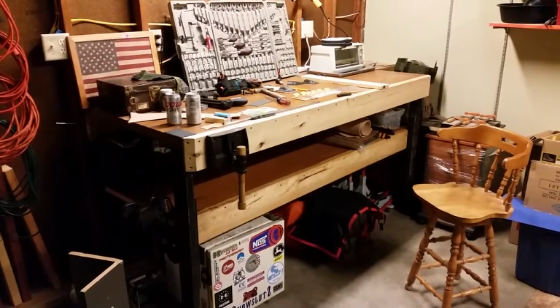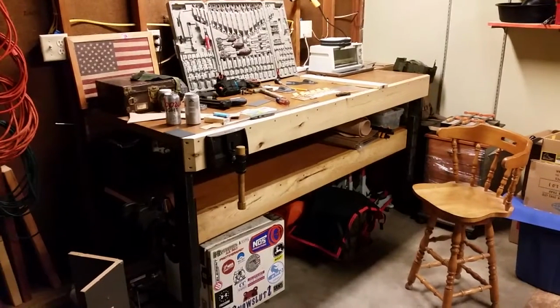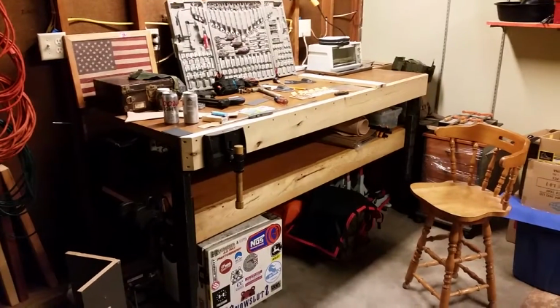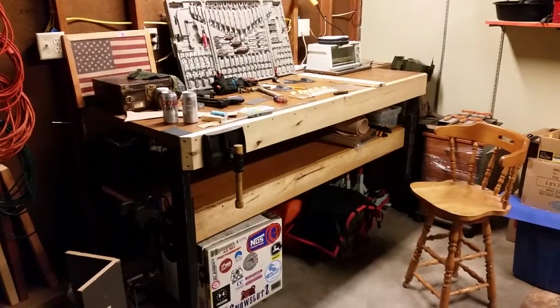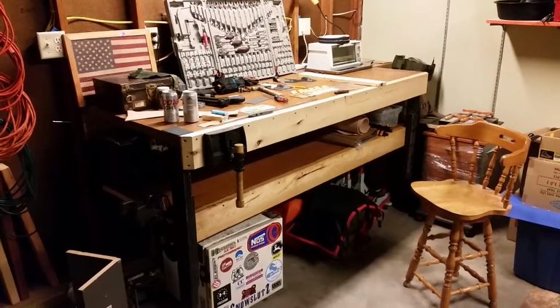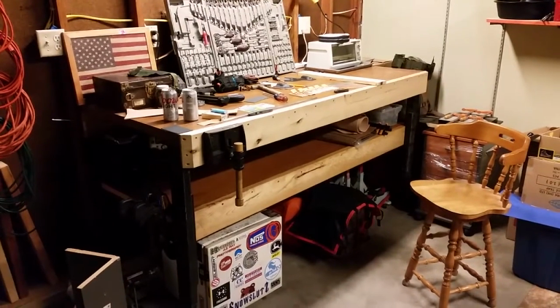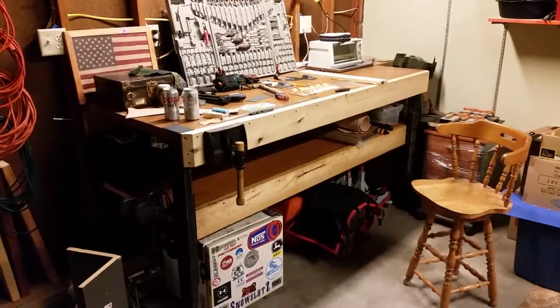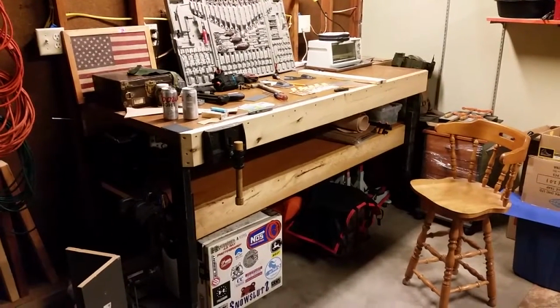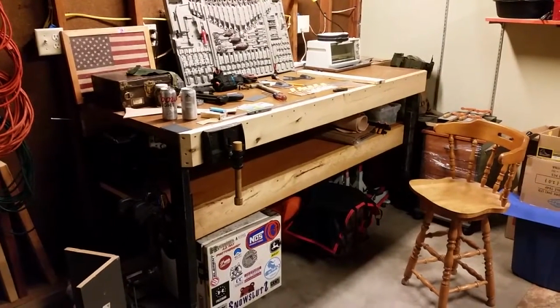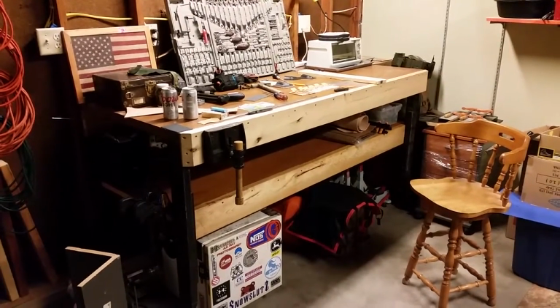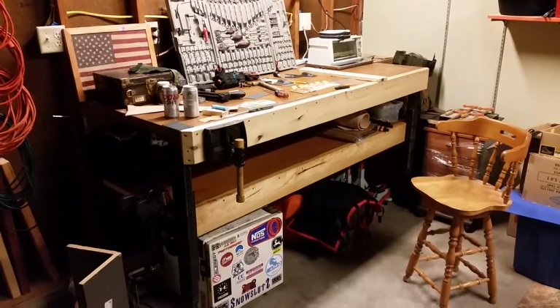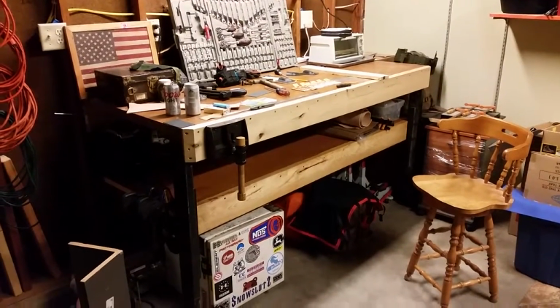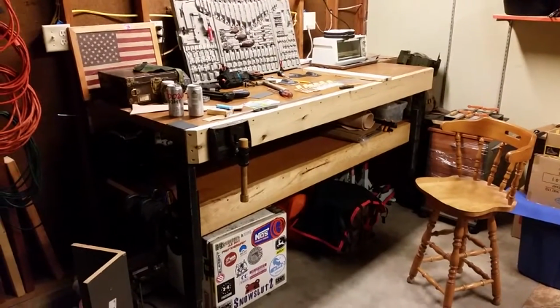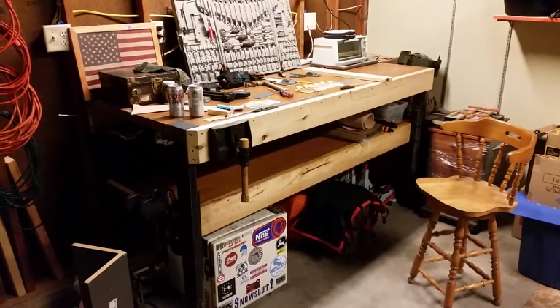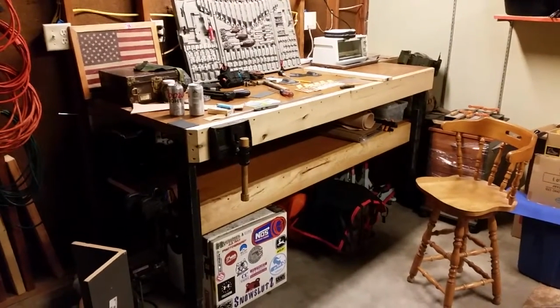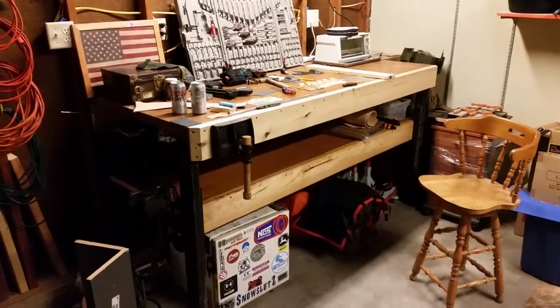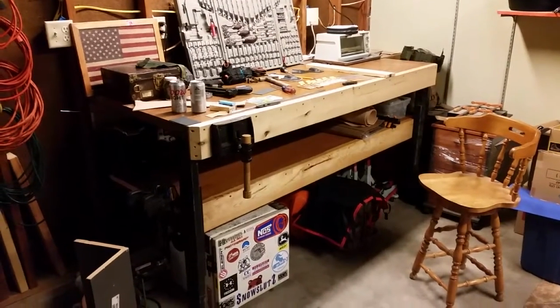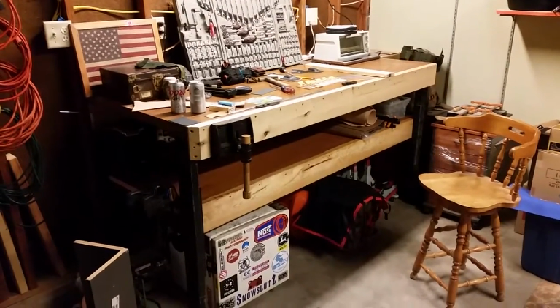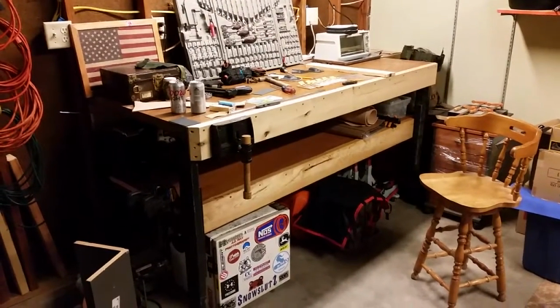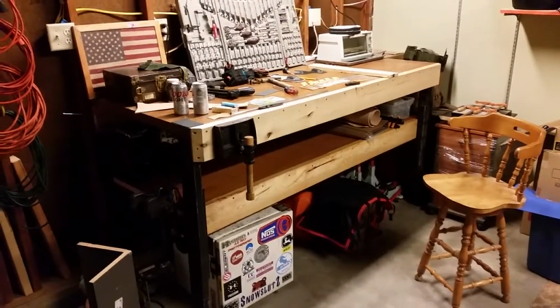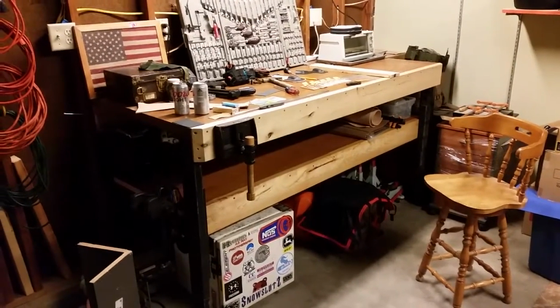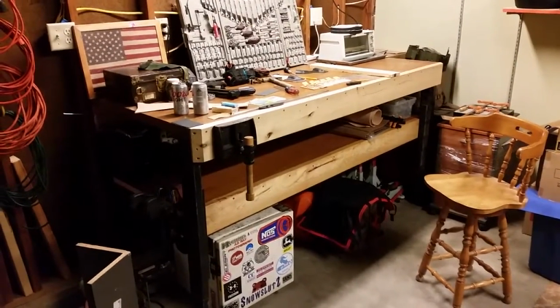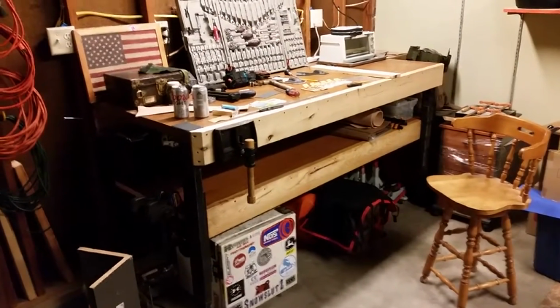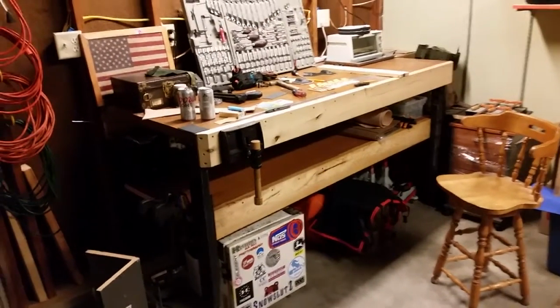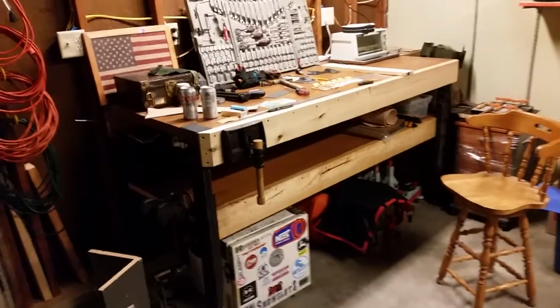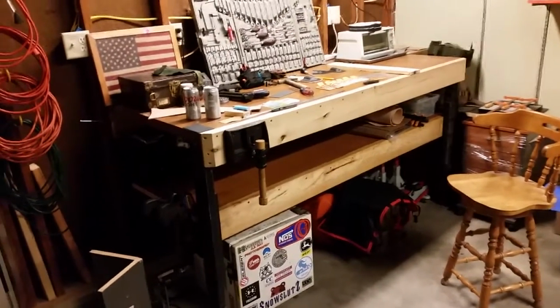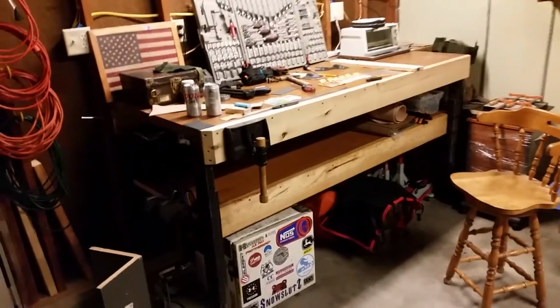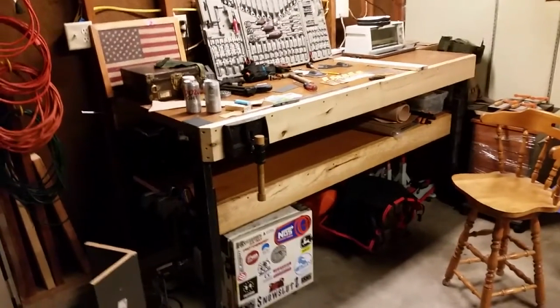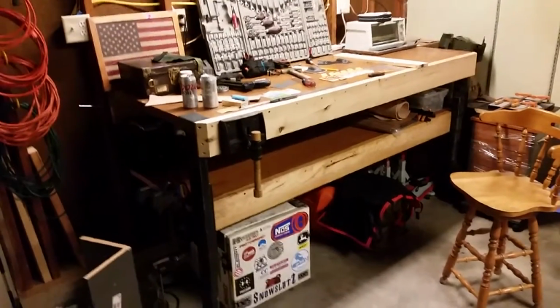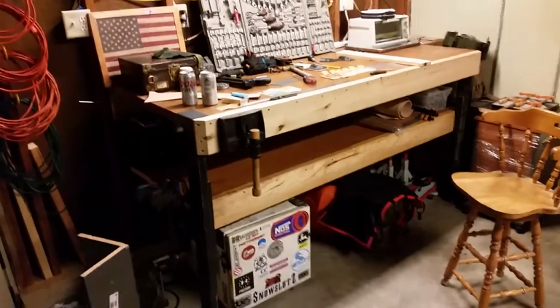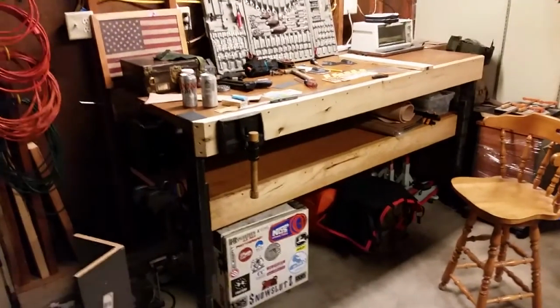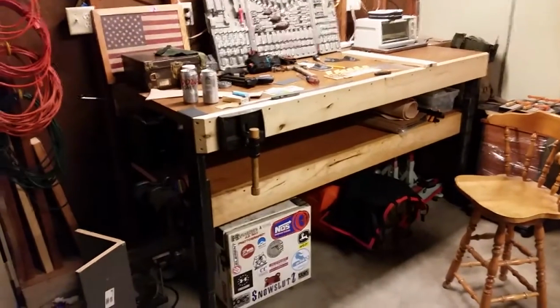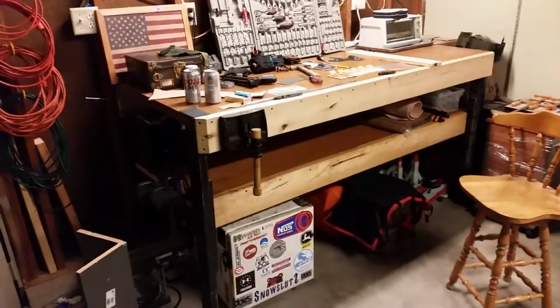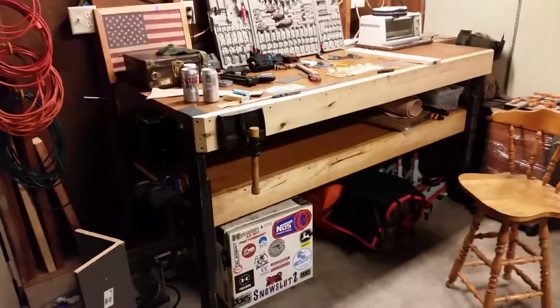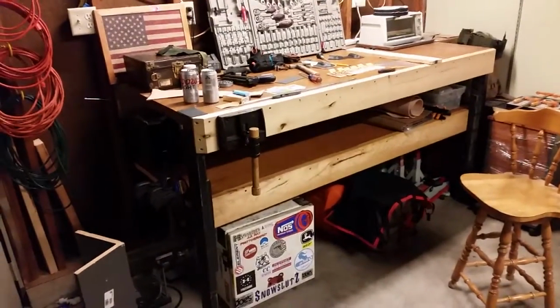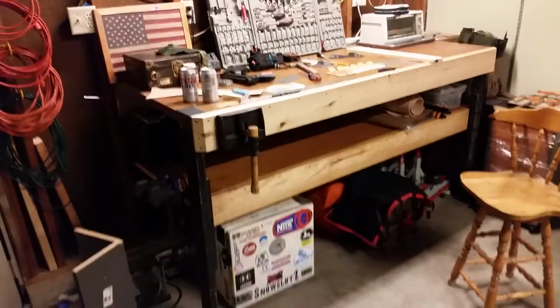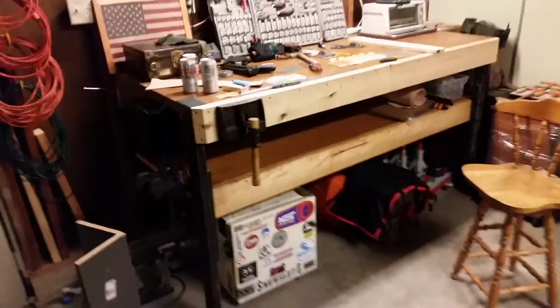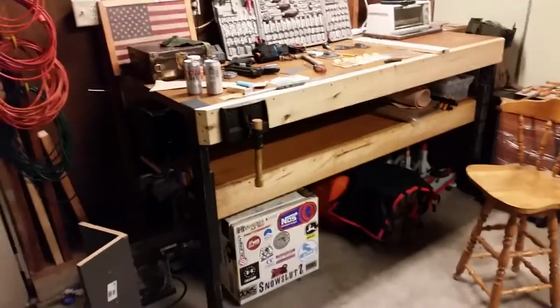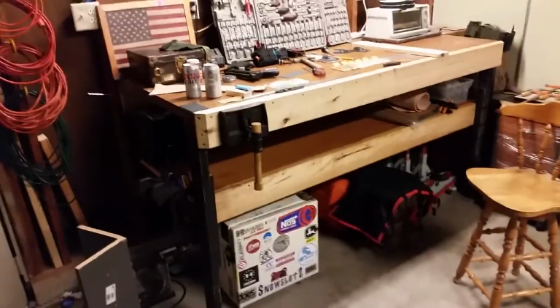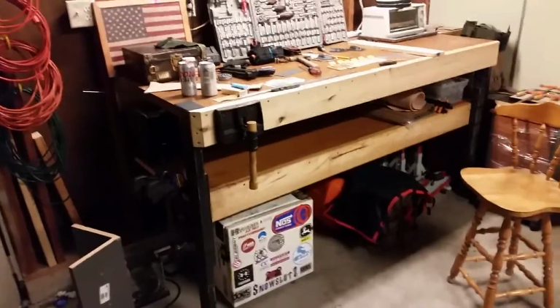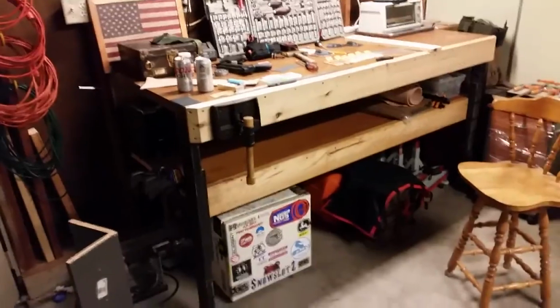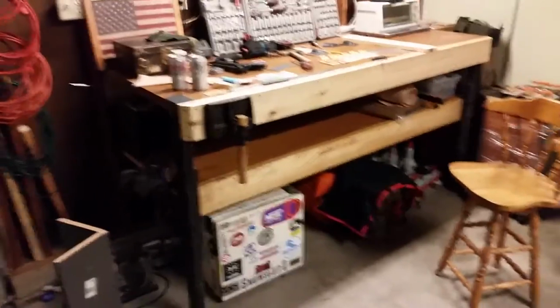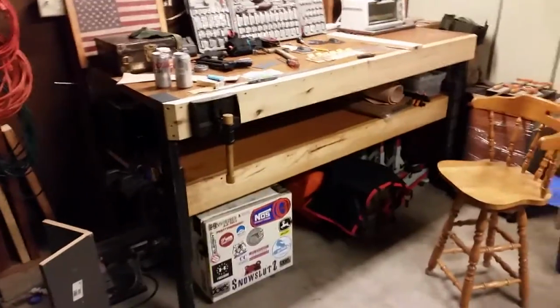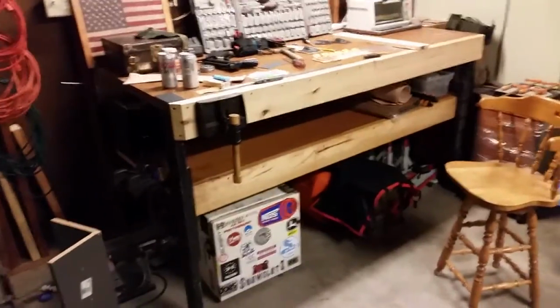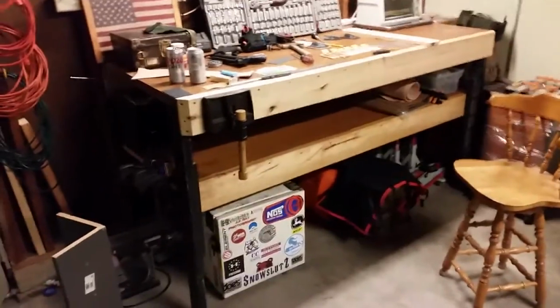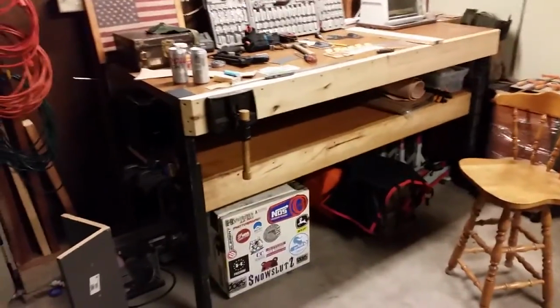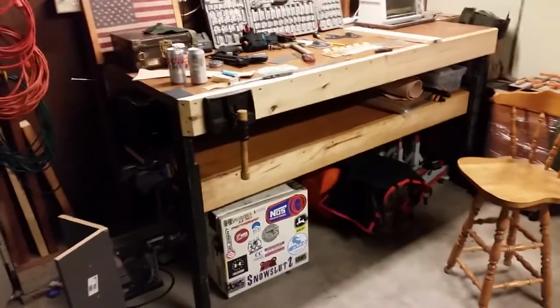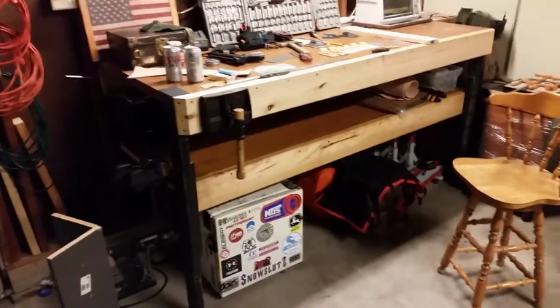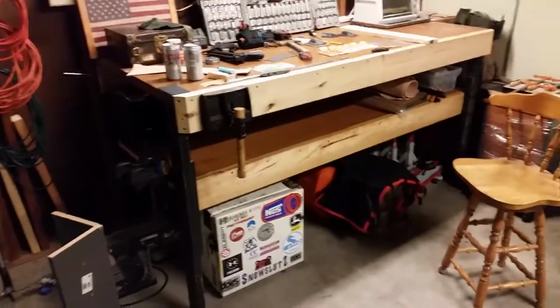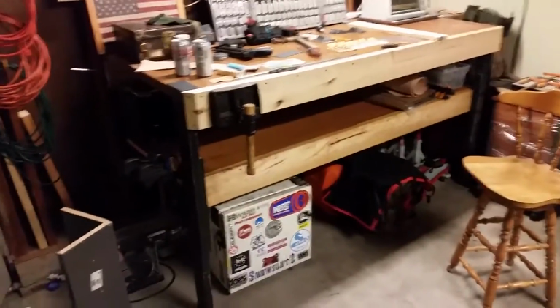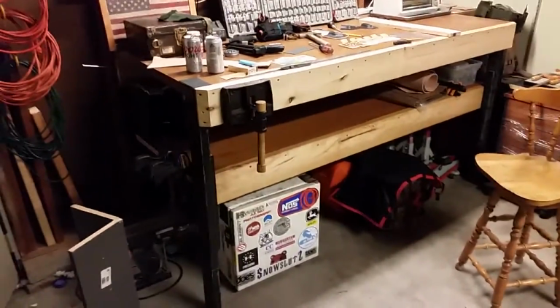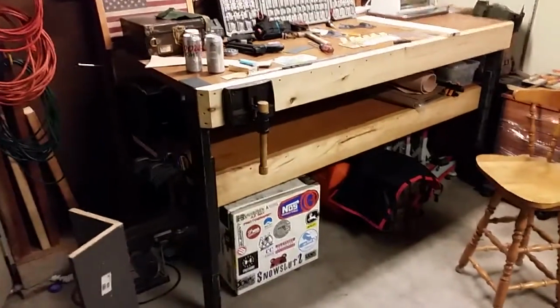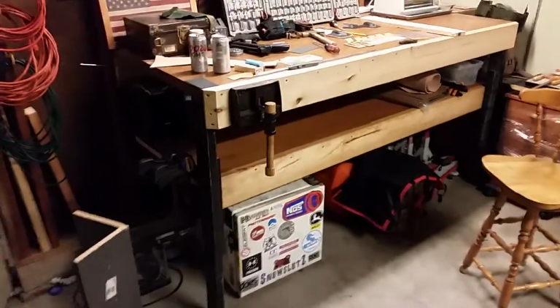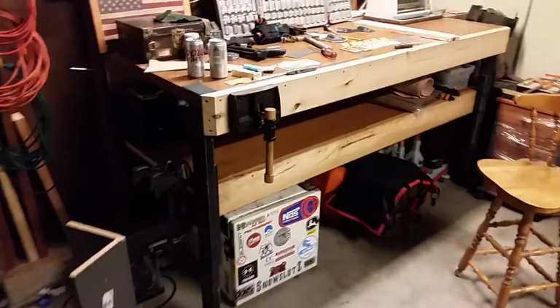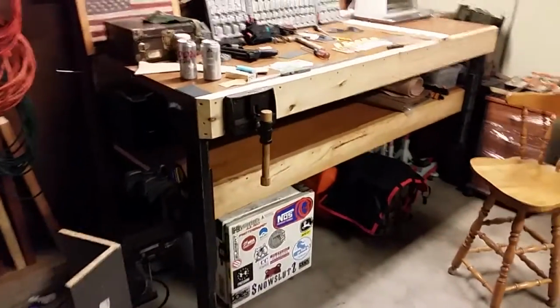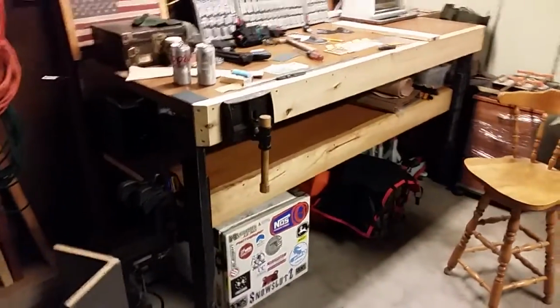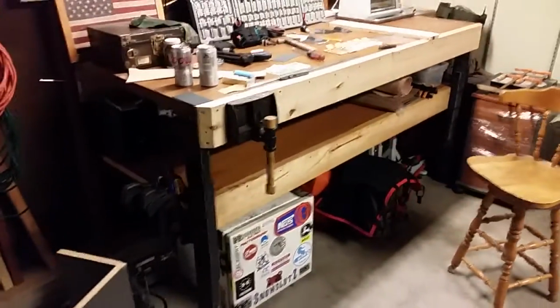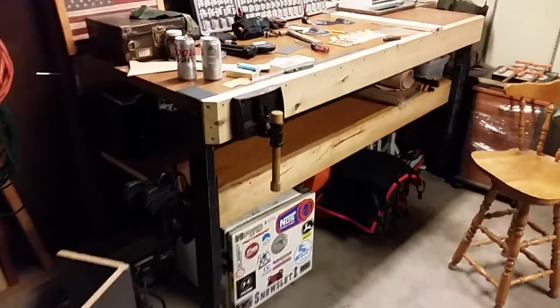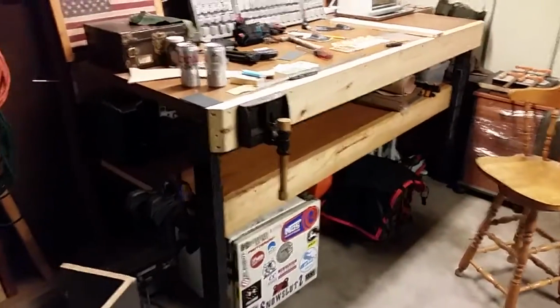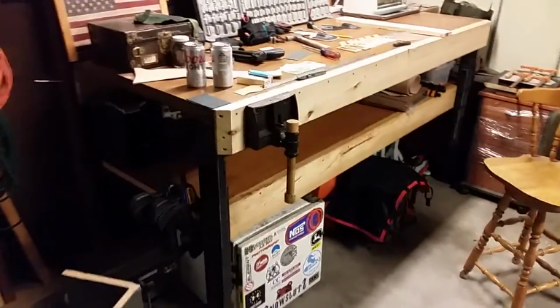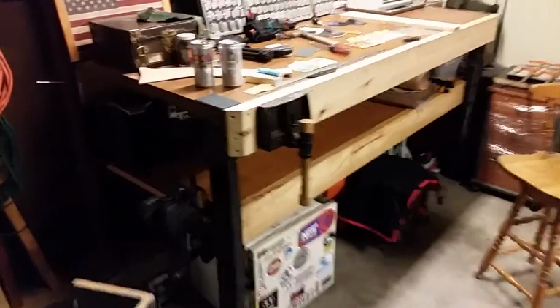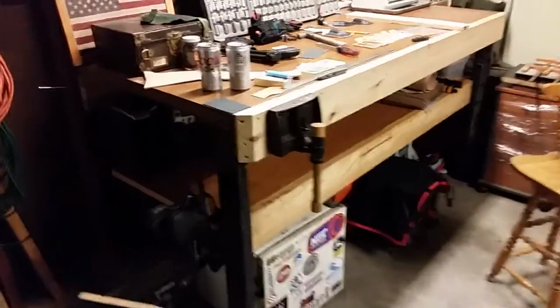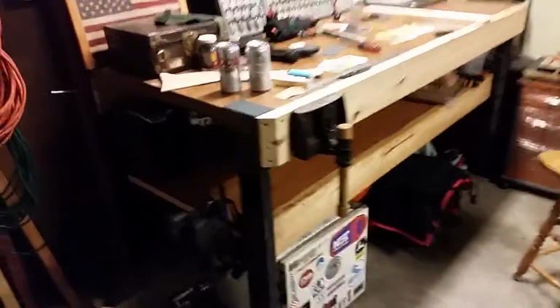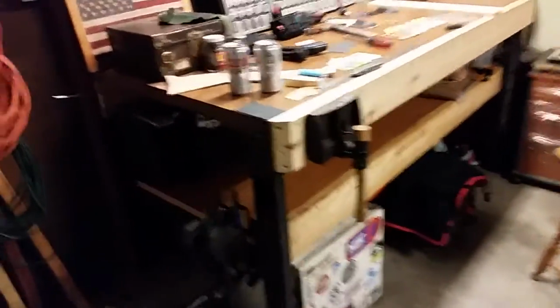Alright there guys, thanks for tuning in again. This is Redtail Ray. I'm showing you guys just quickly here a precursor of my finished workbench.